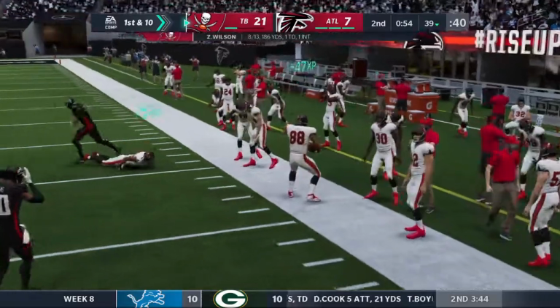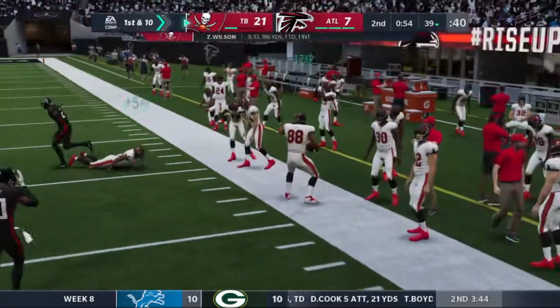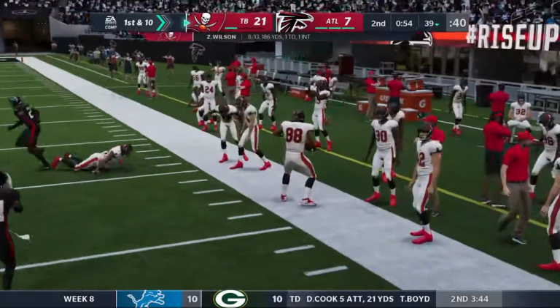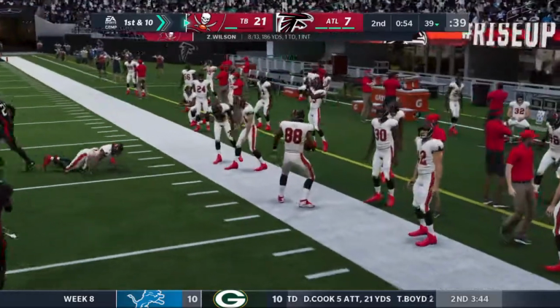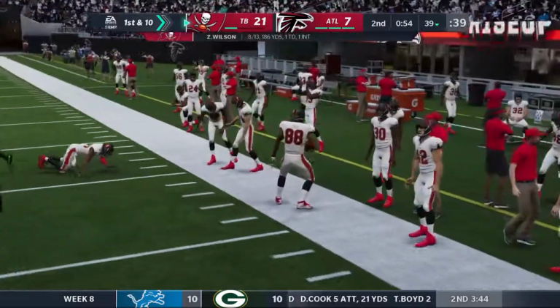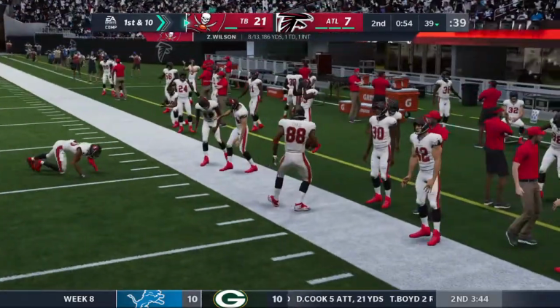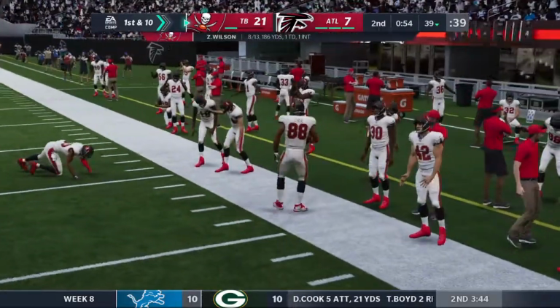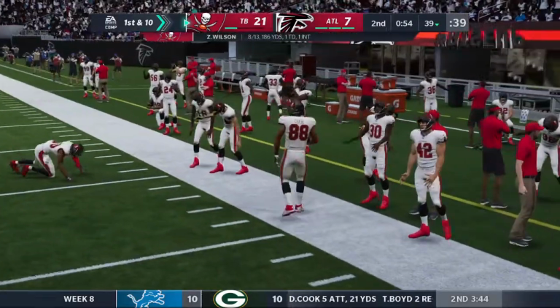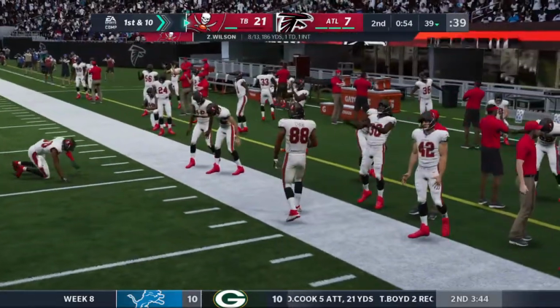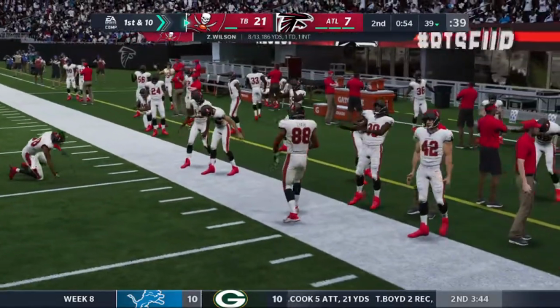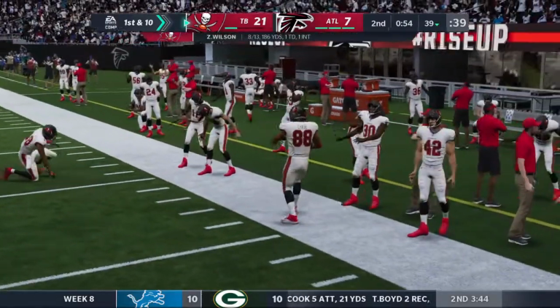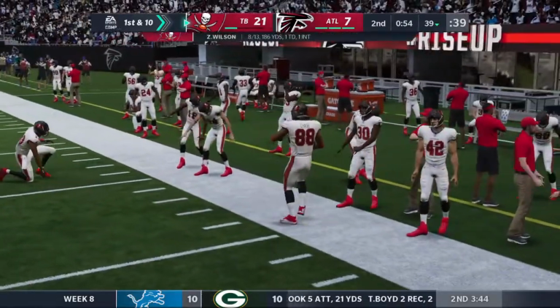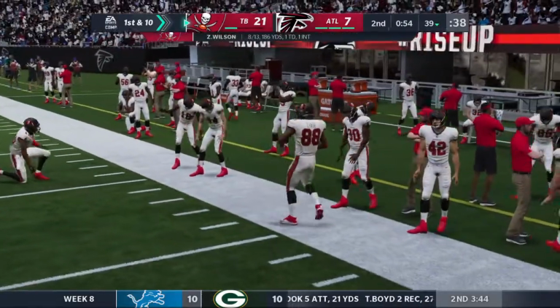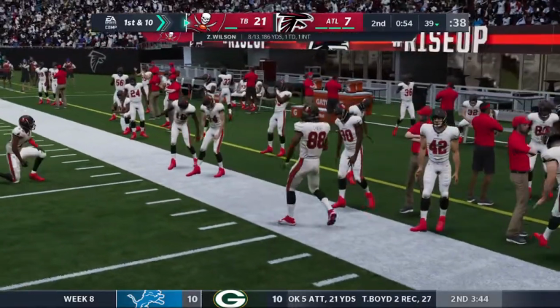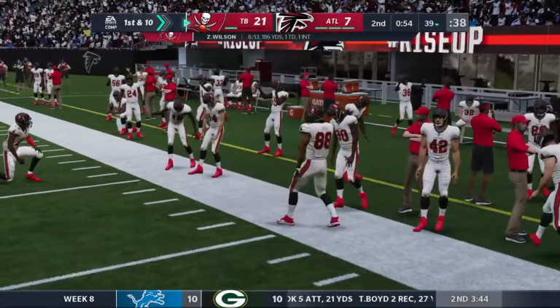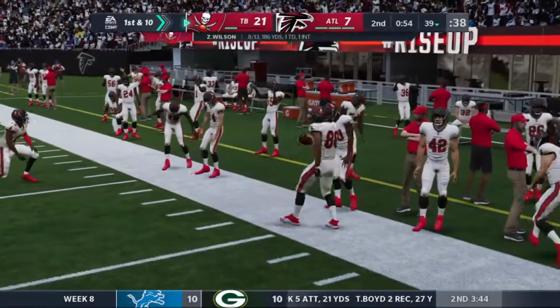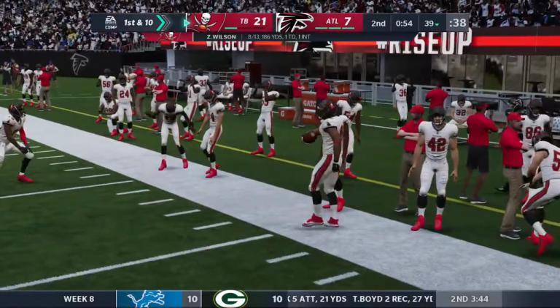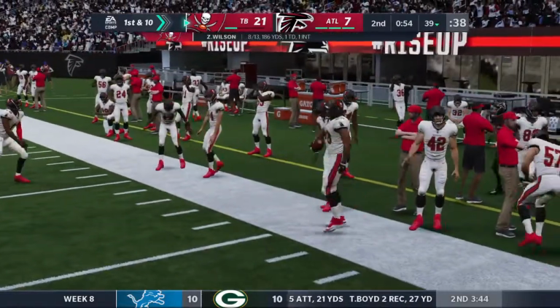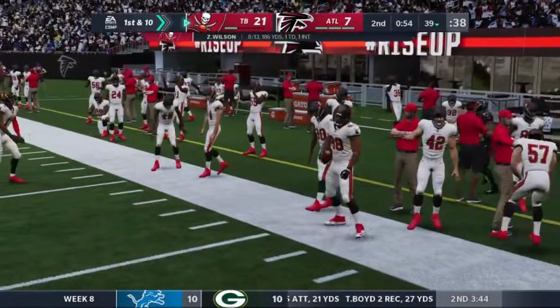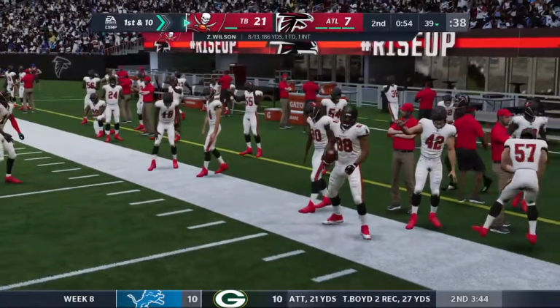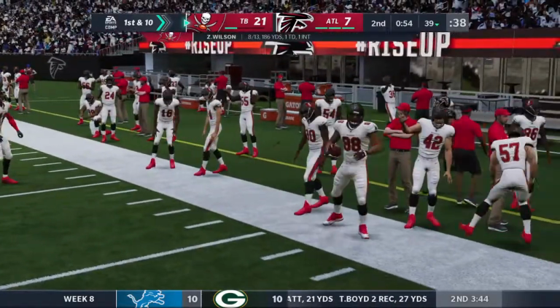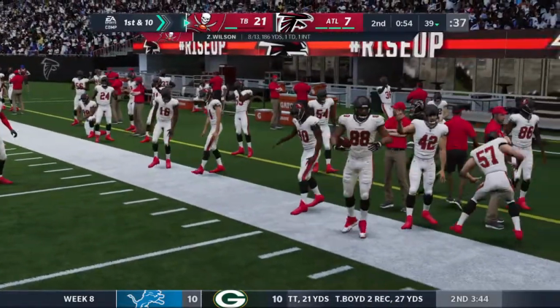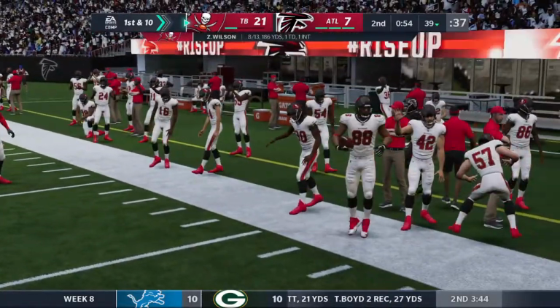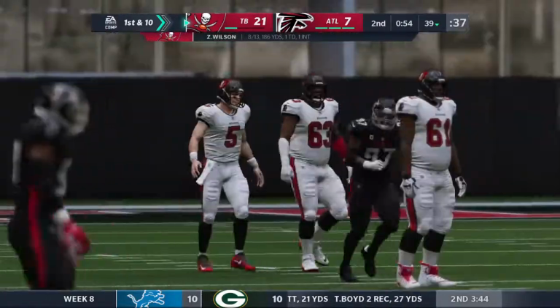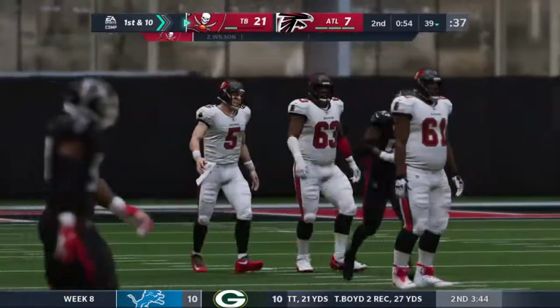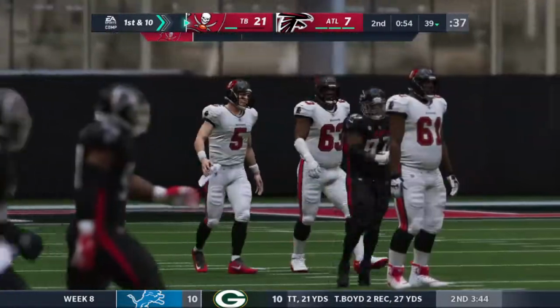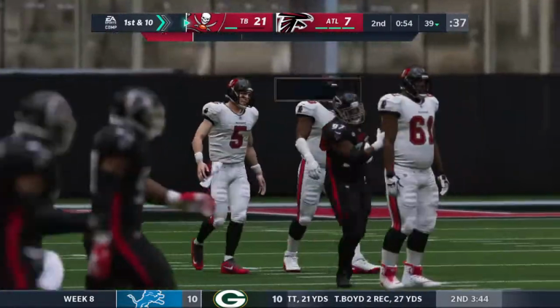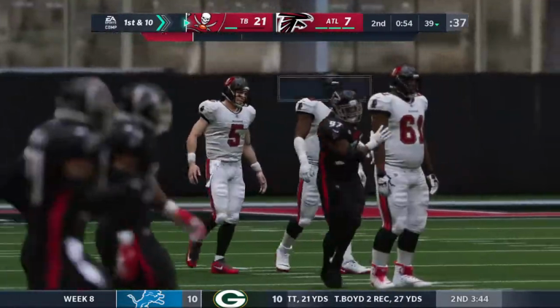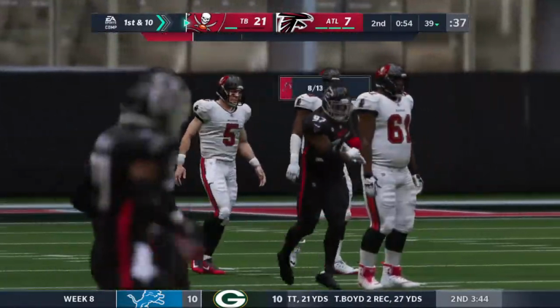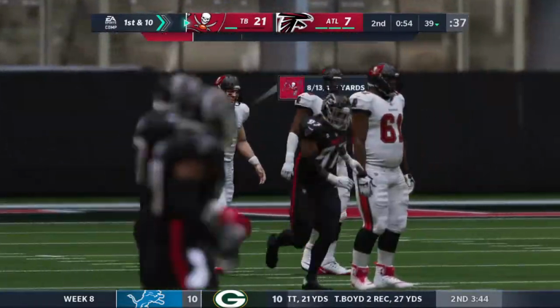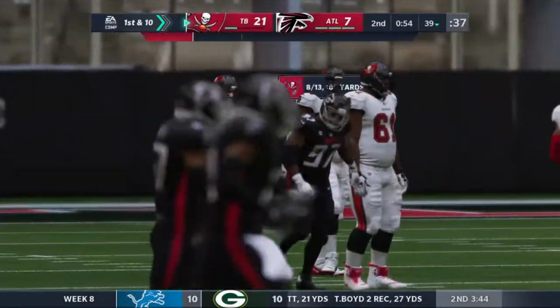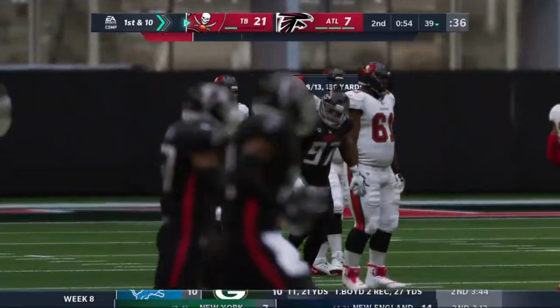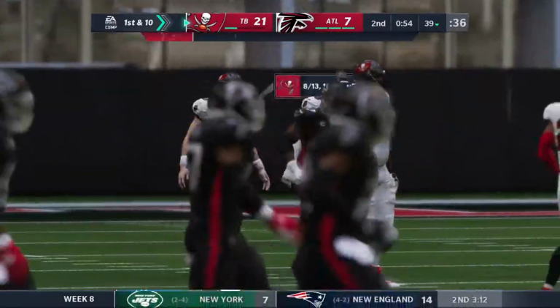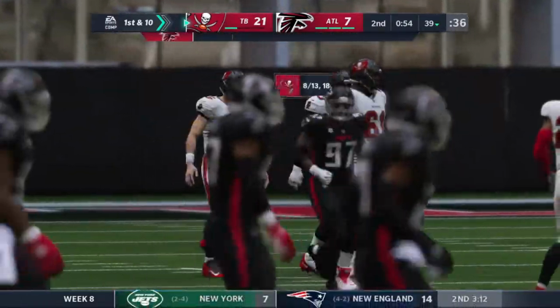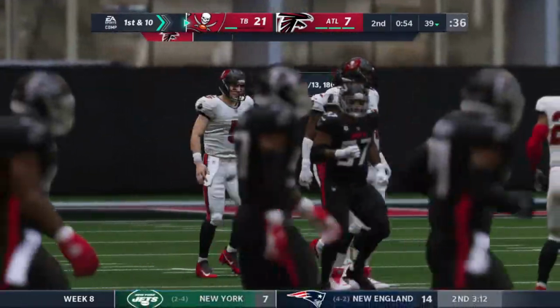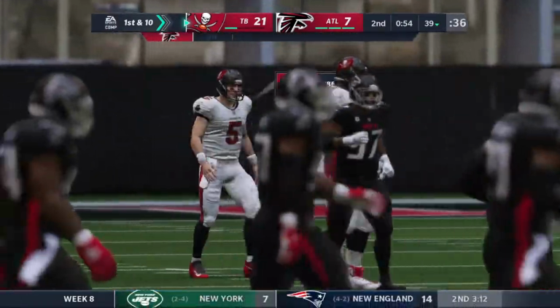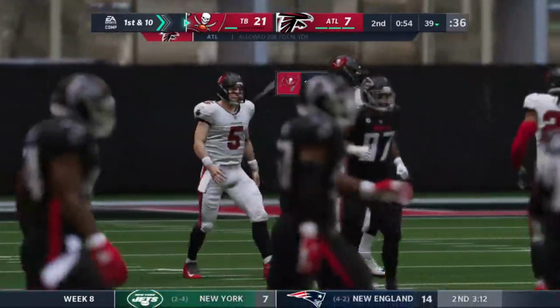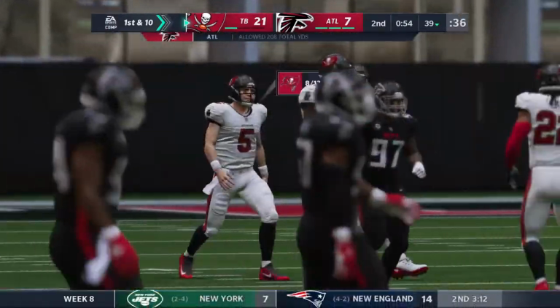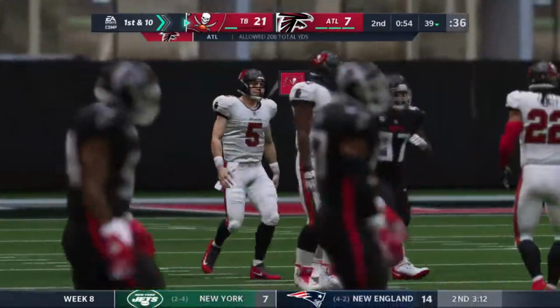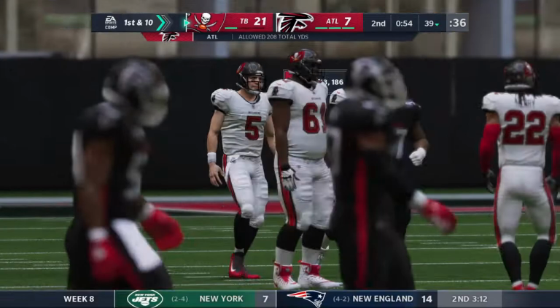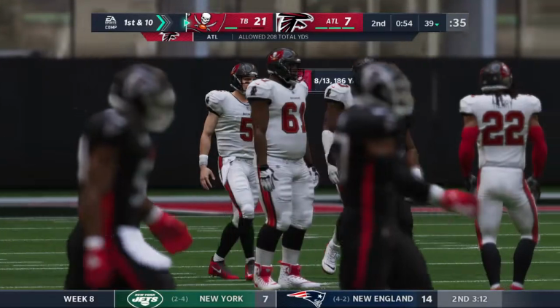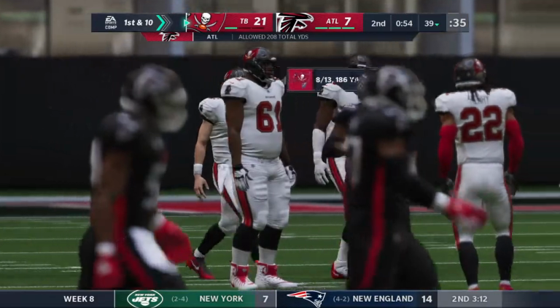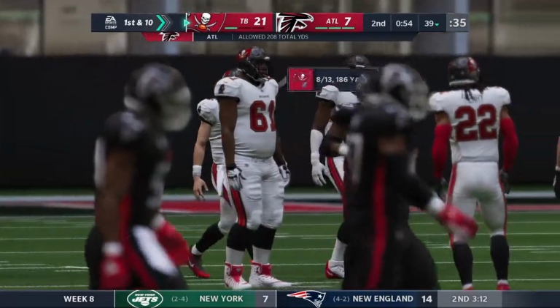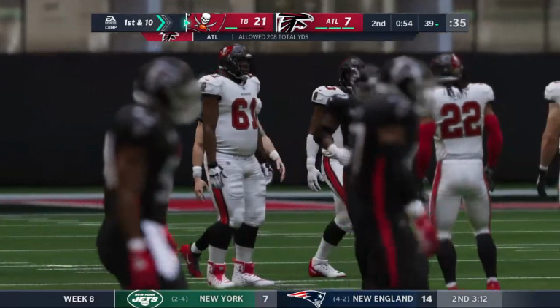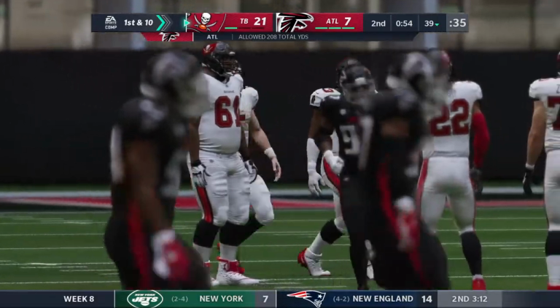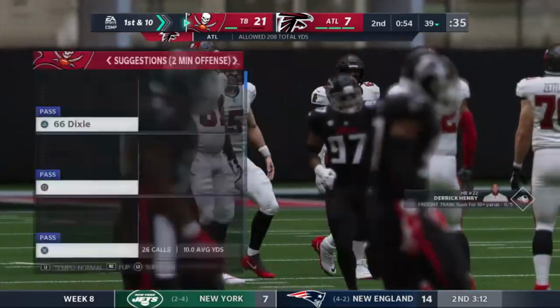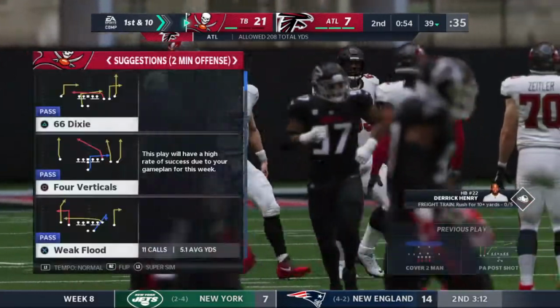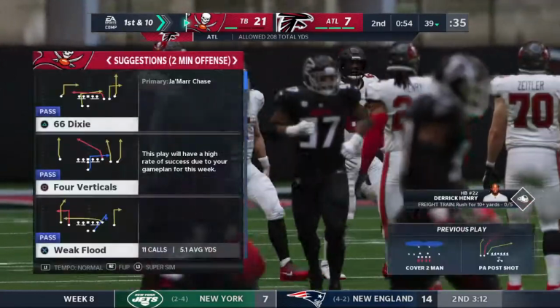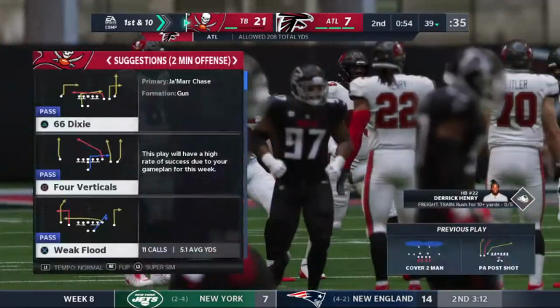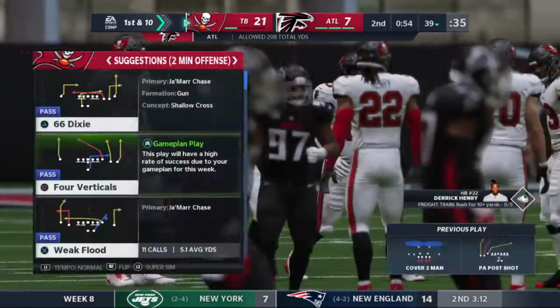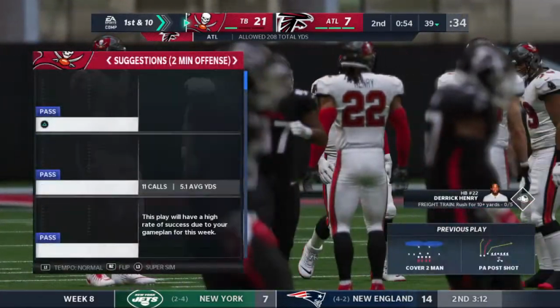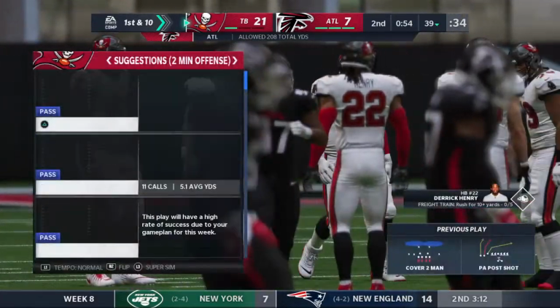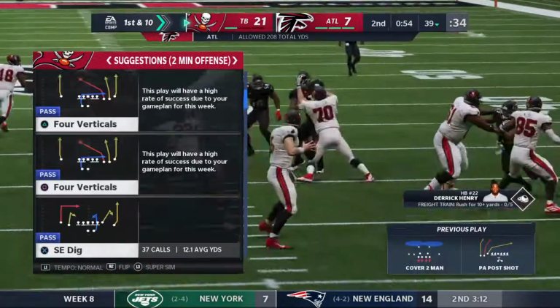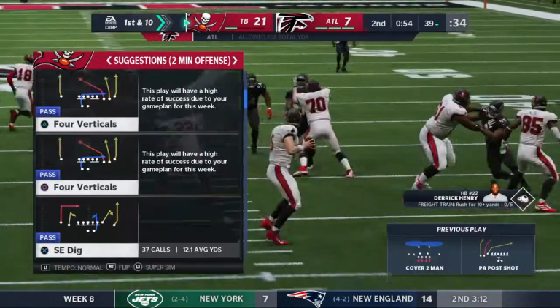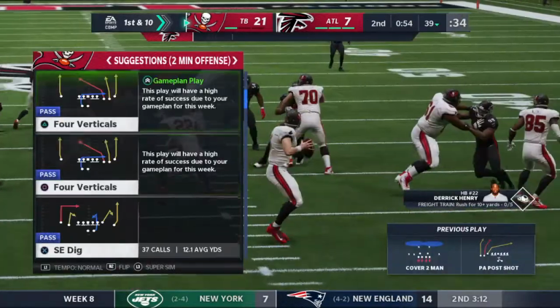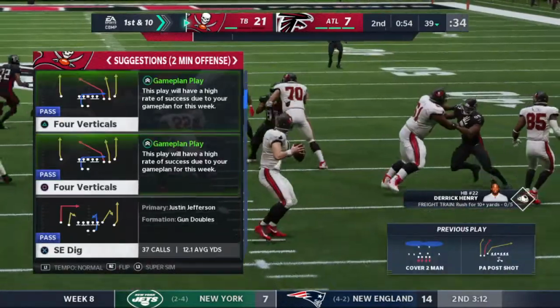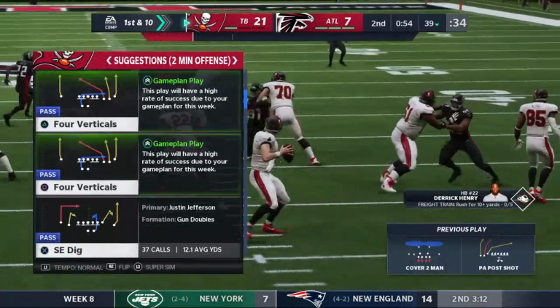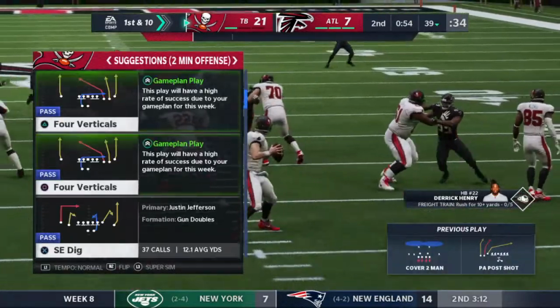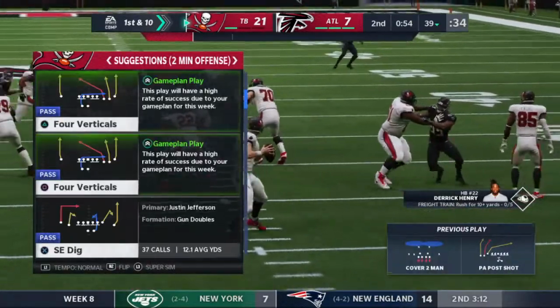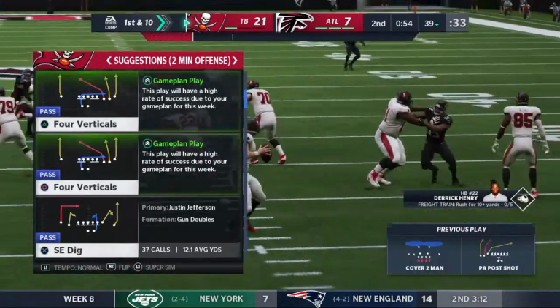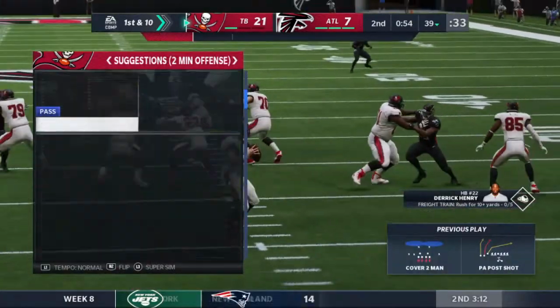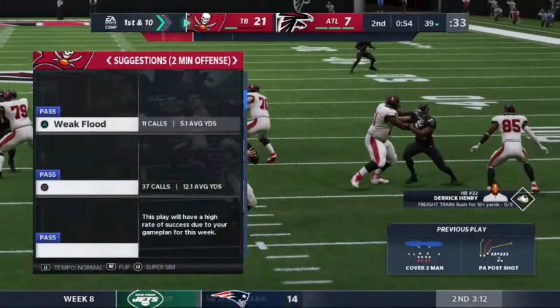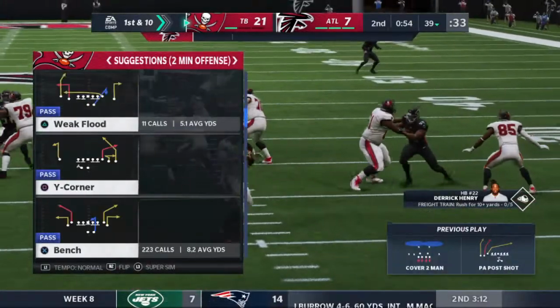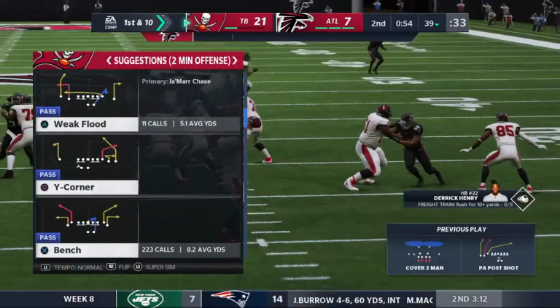He's got this almost to the 40 before going out. Give him 13 yards on the opening play of the drive and also give him a first down.